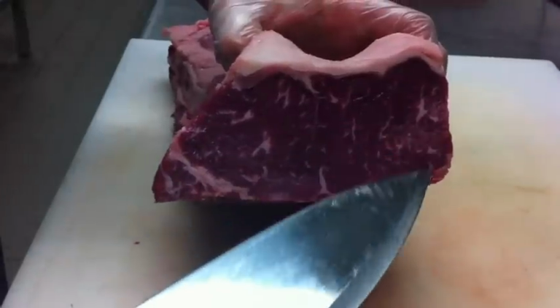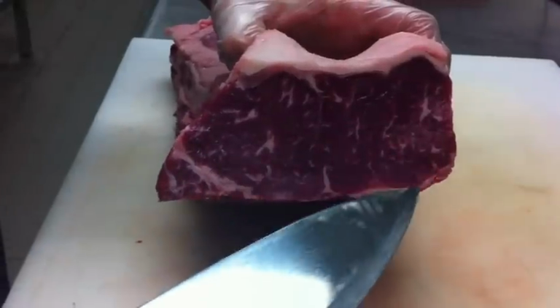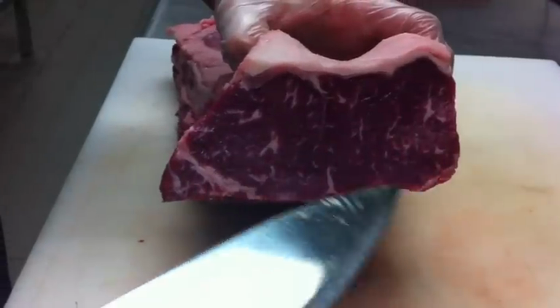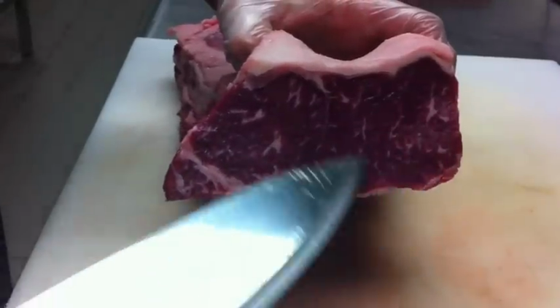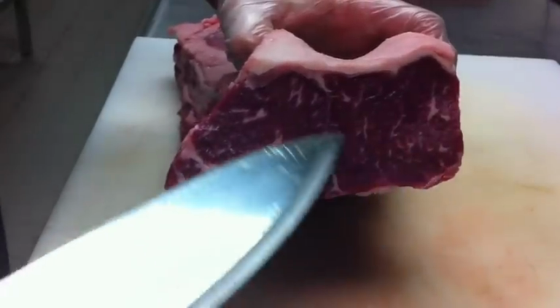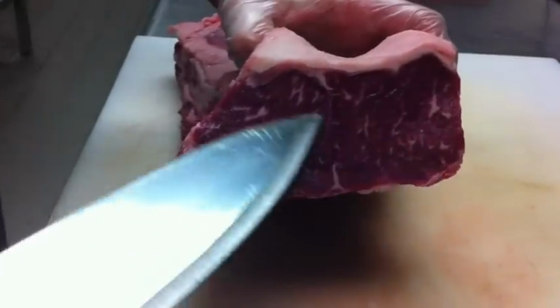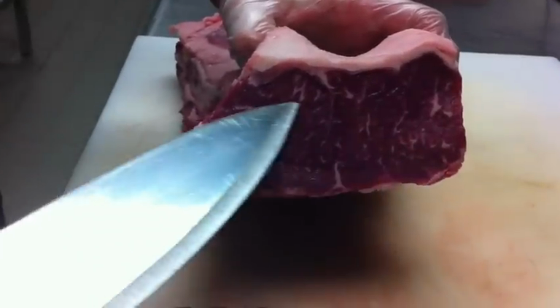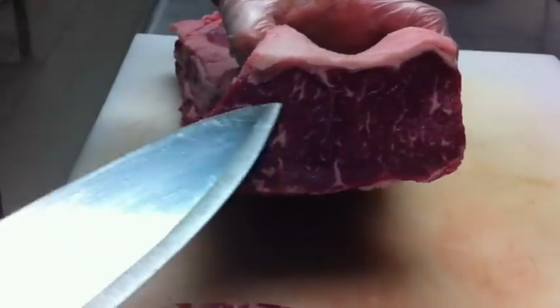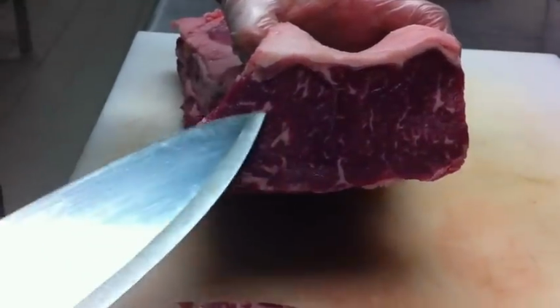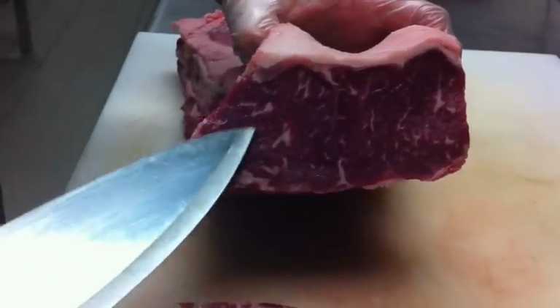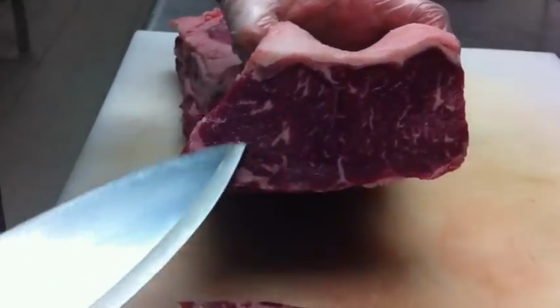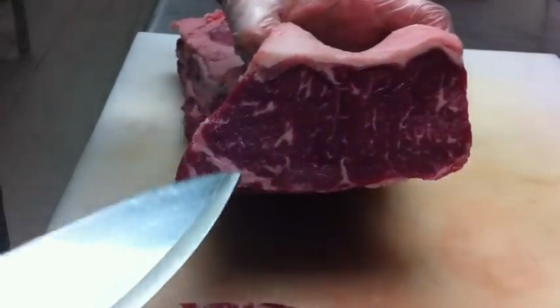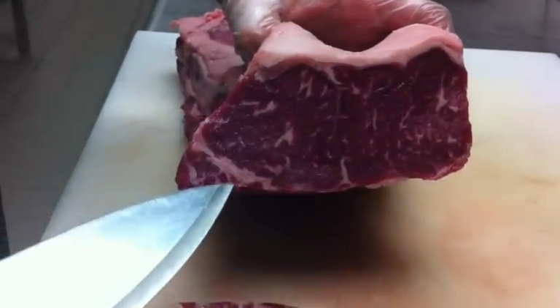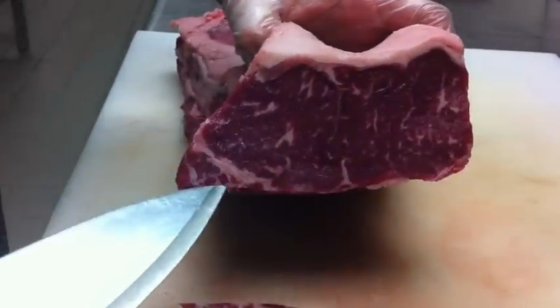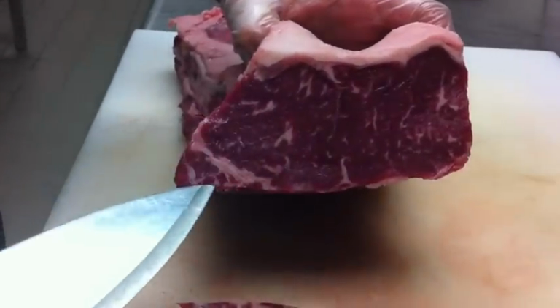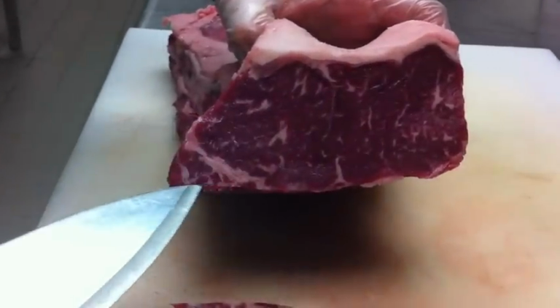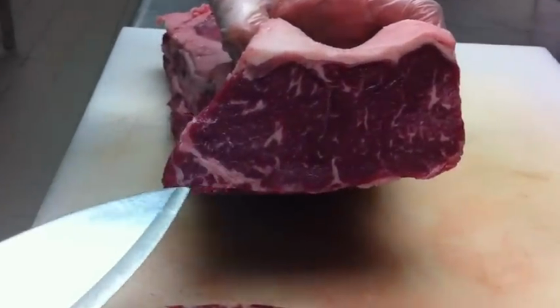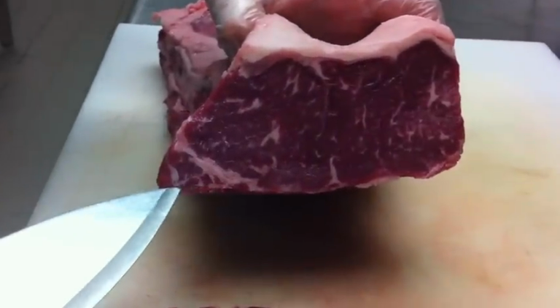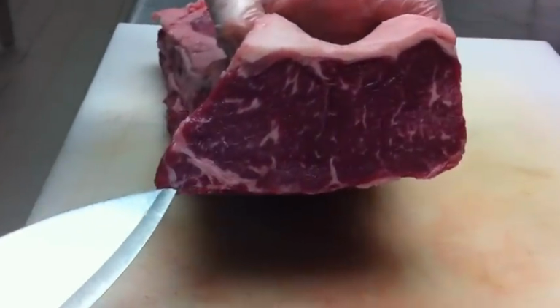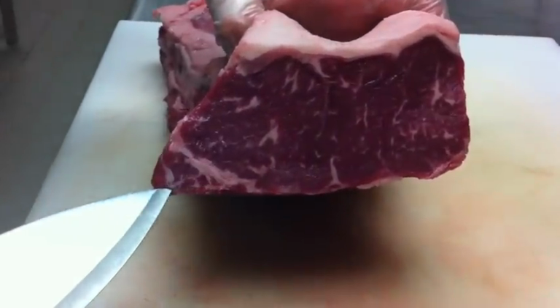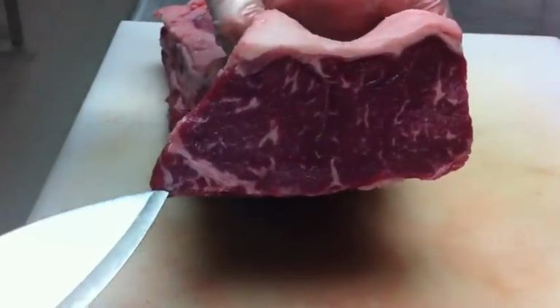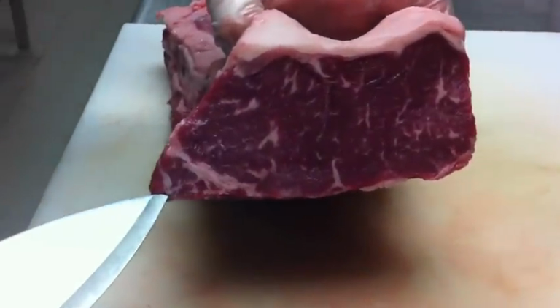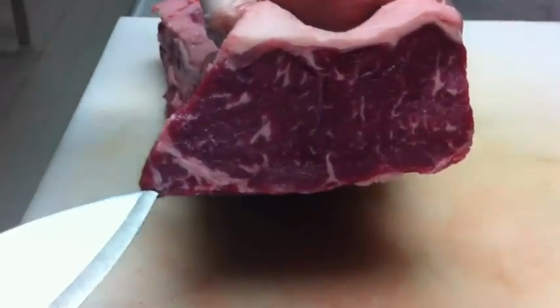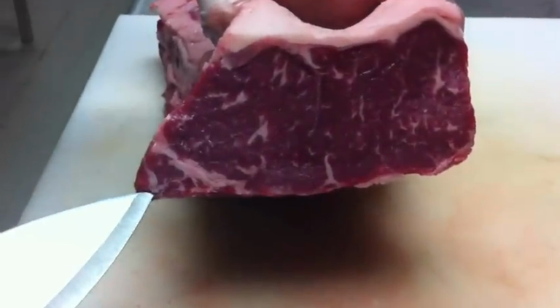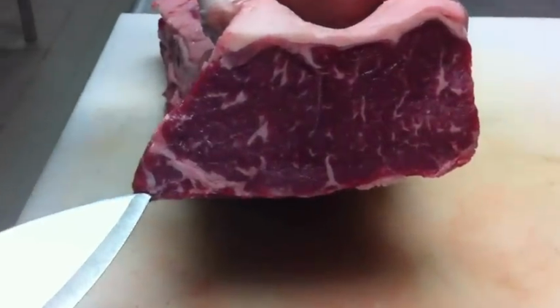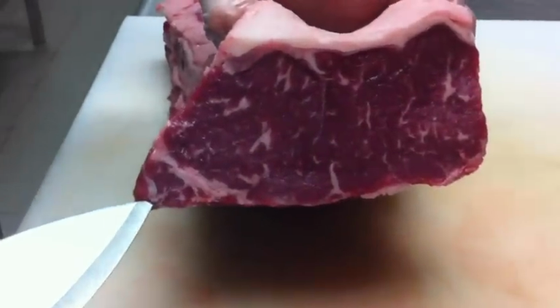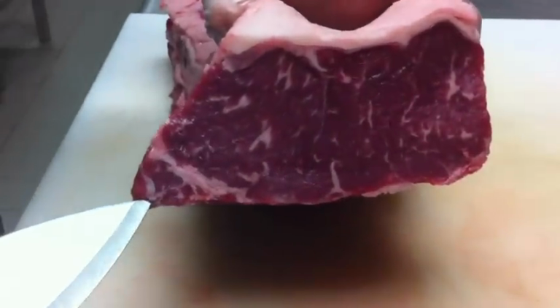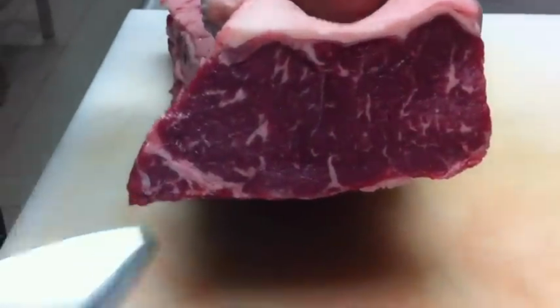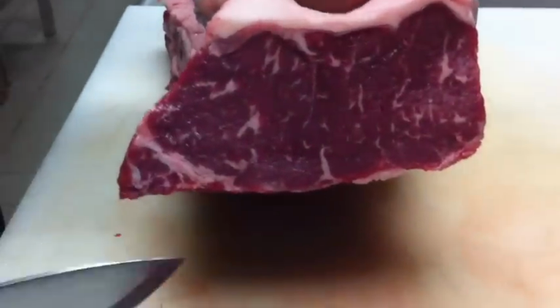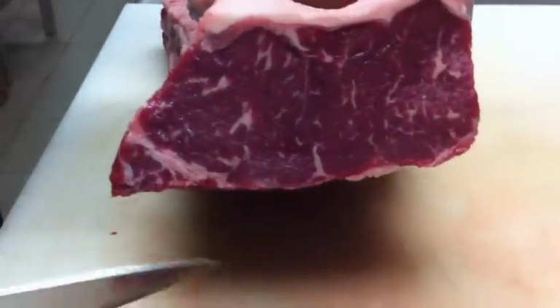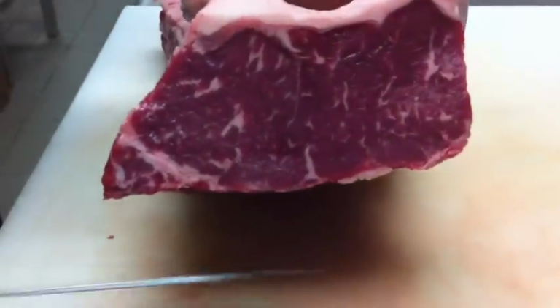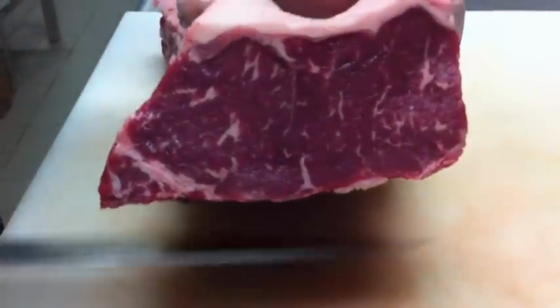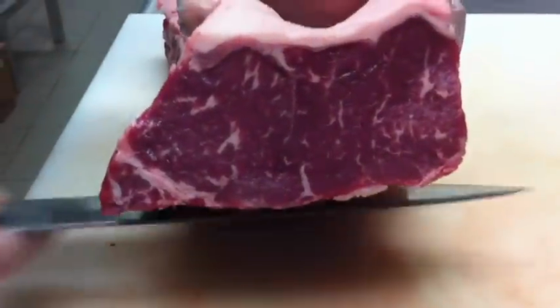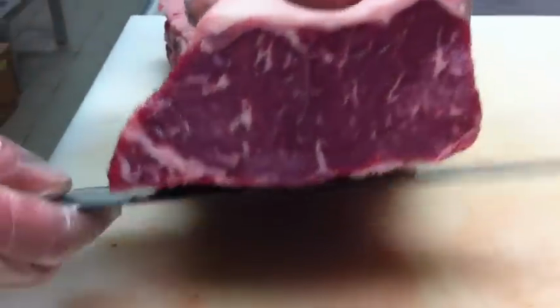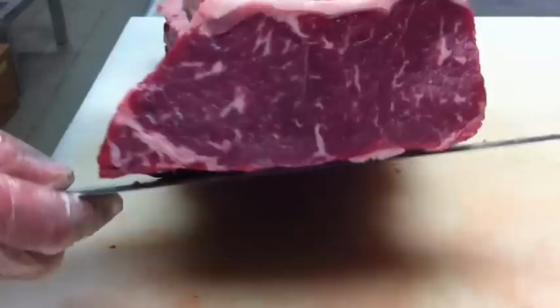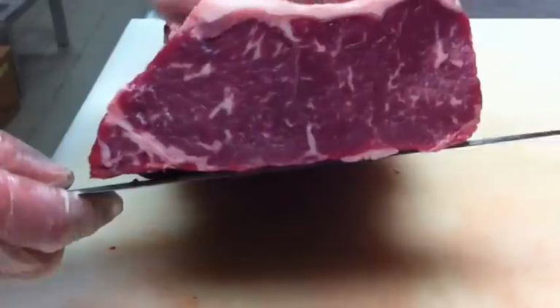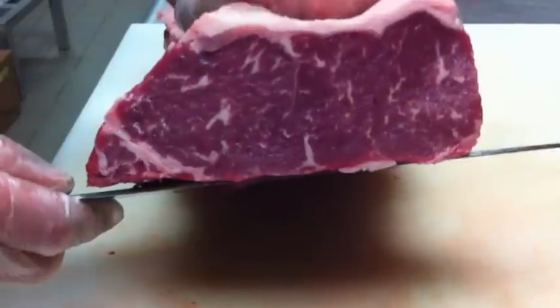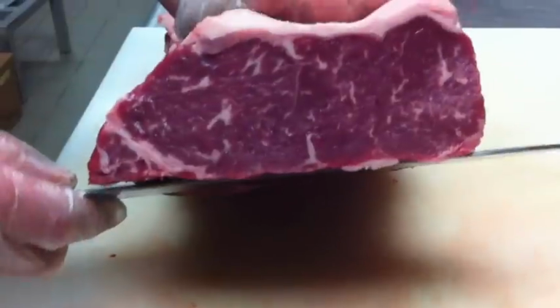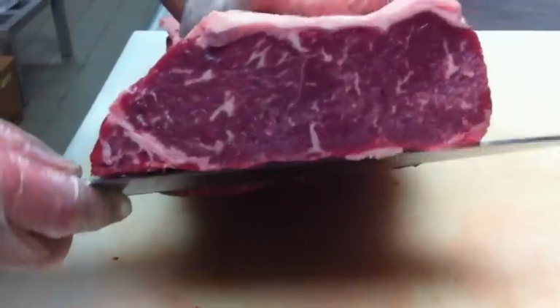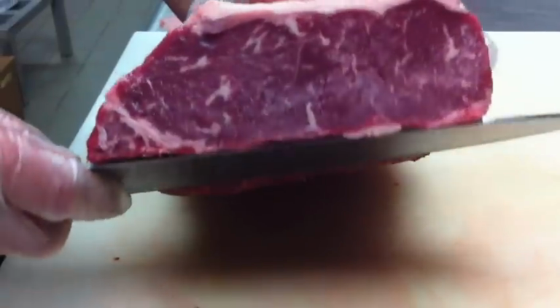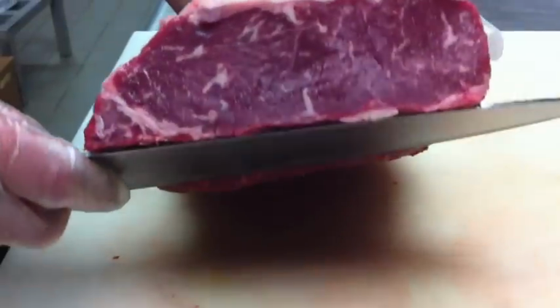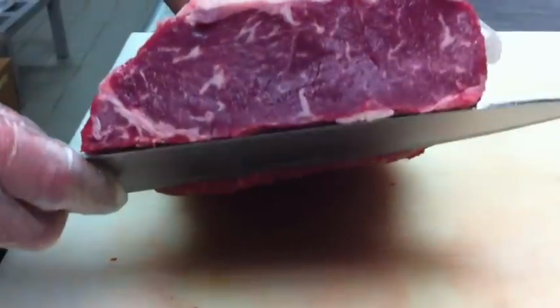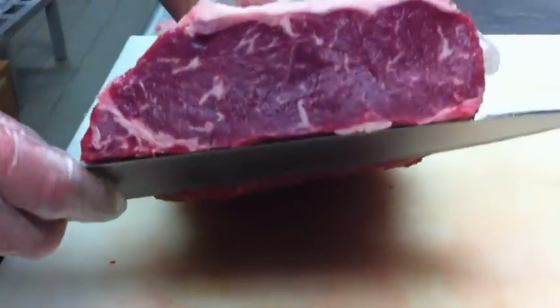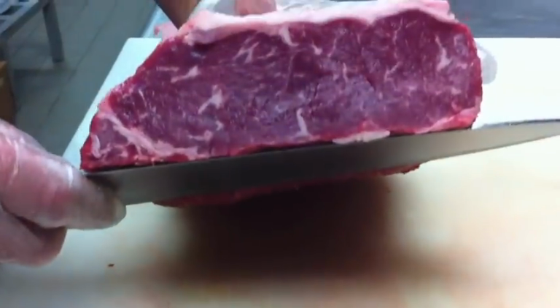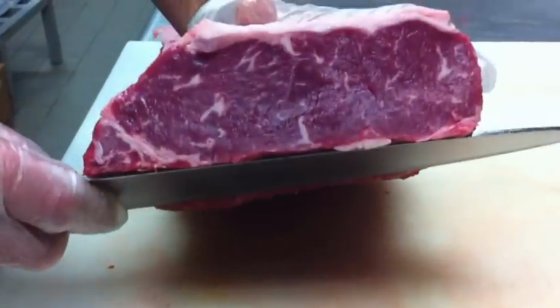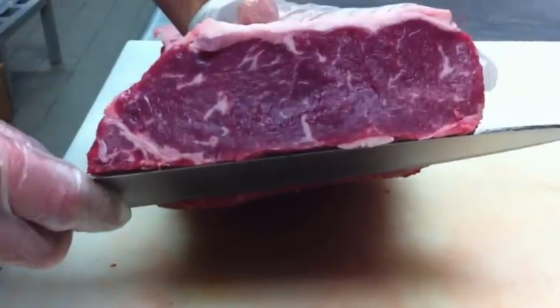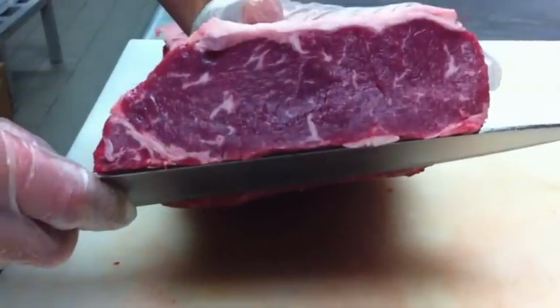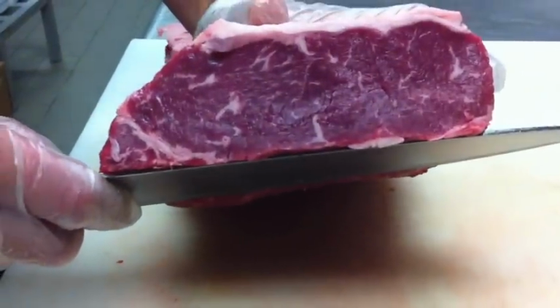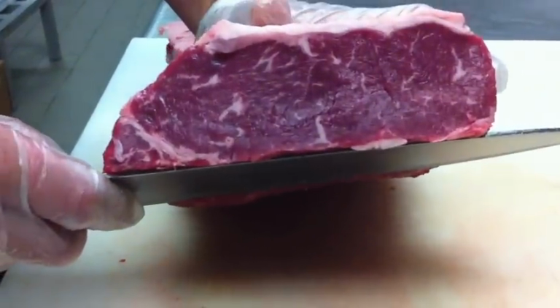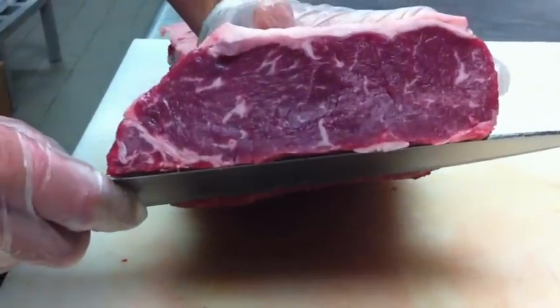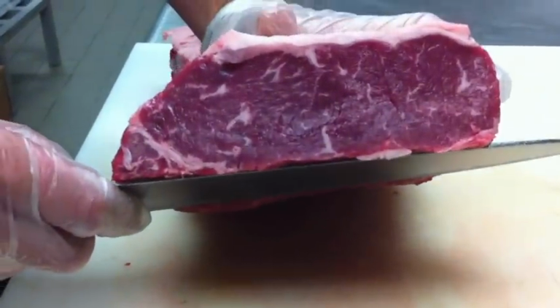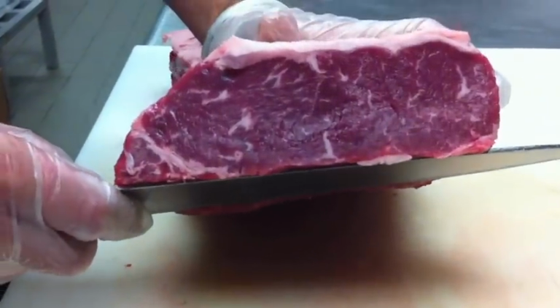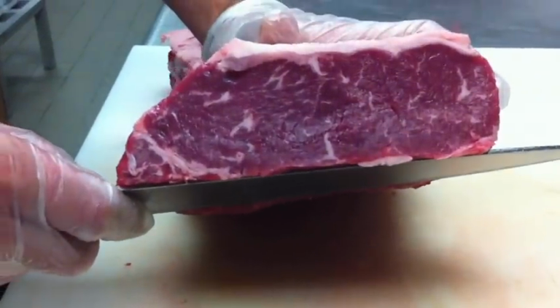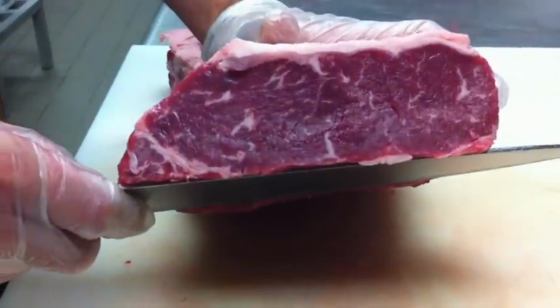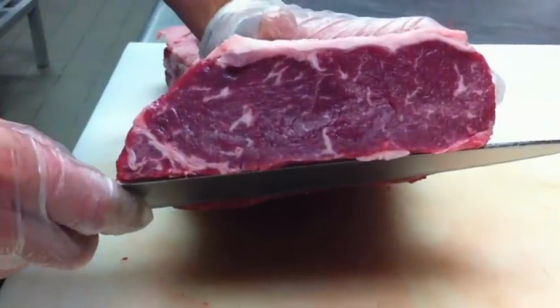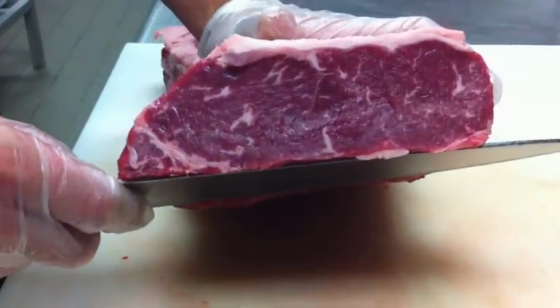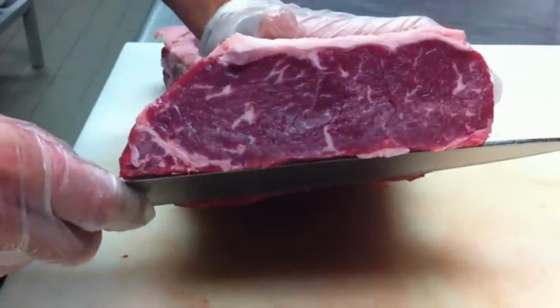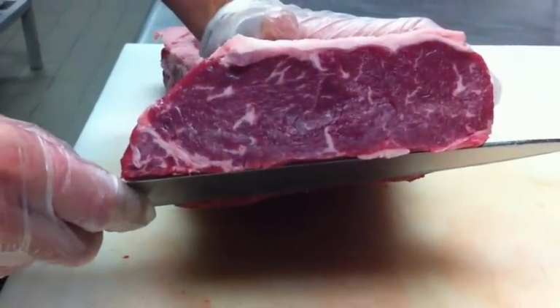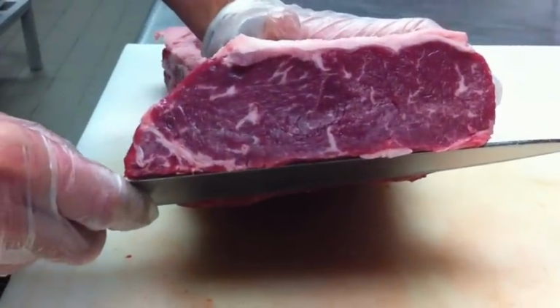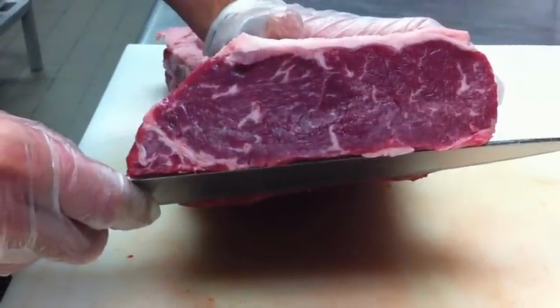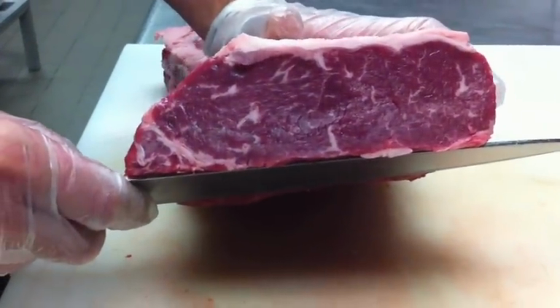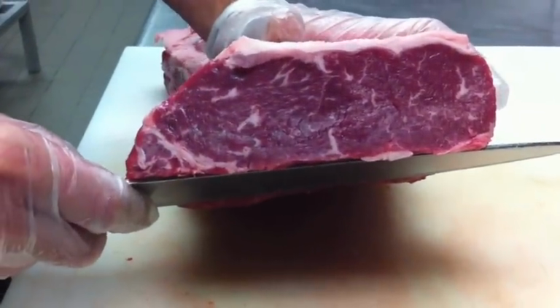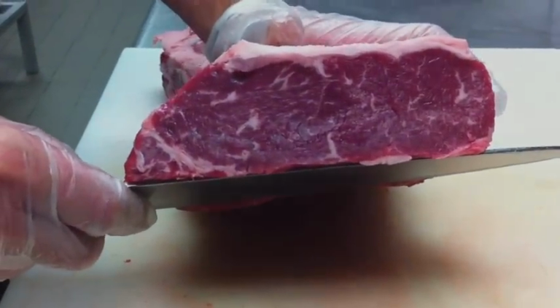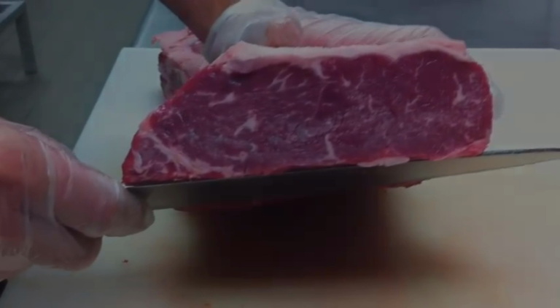As your meat cooks, that marbling melts and gives your meat incredible flavor. It gives tenderness, juiciness. It's just outstanding.